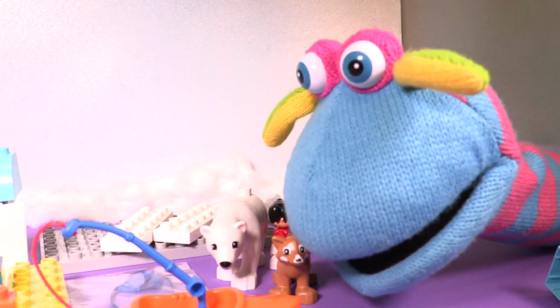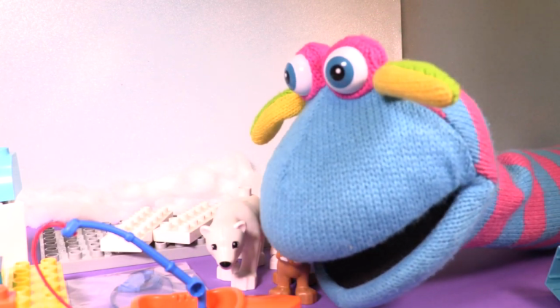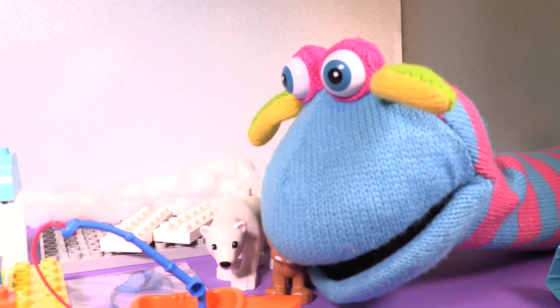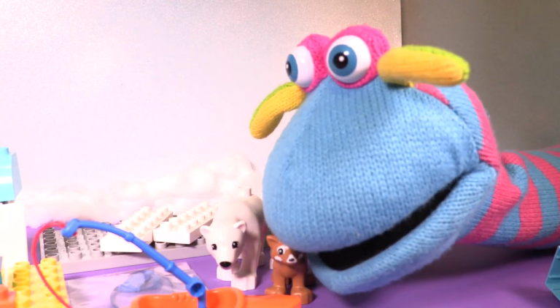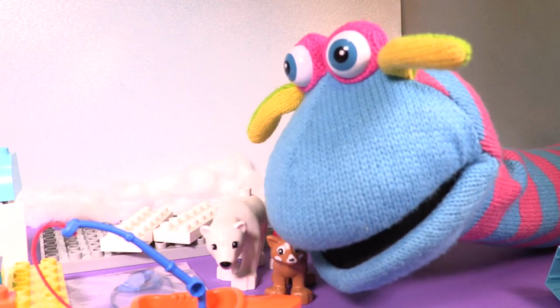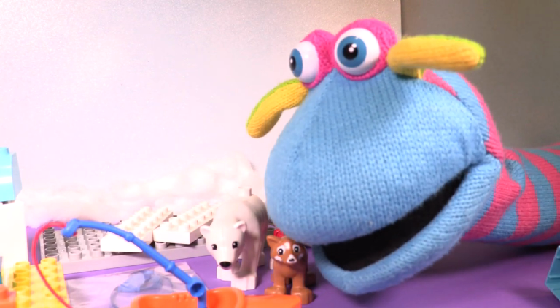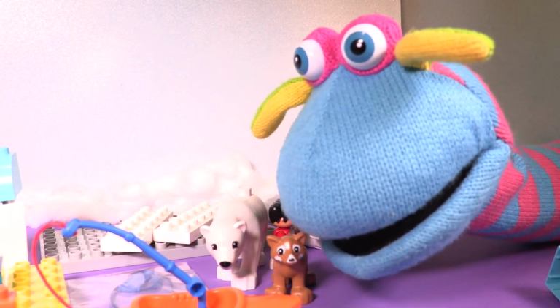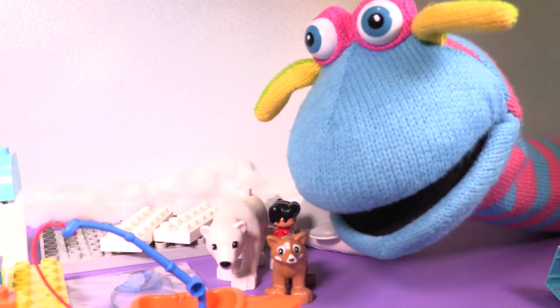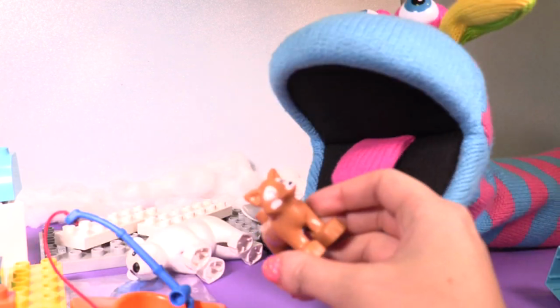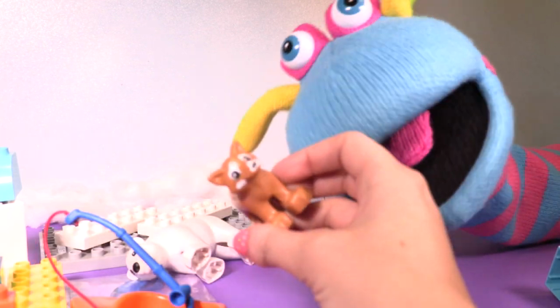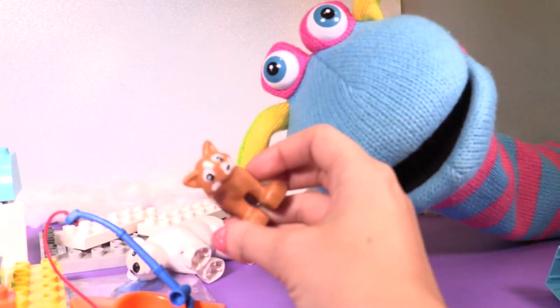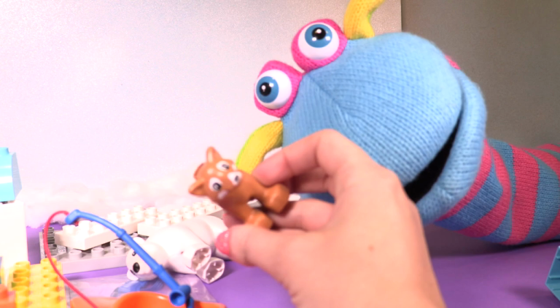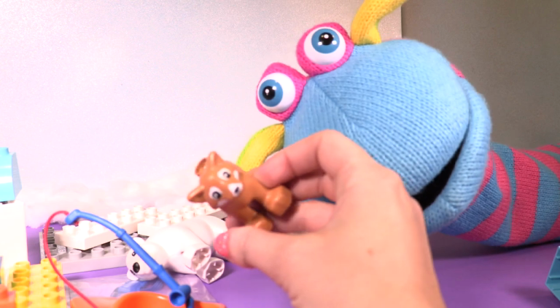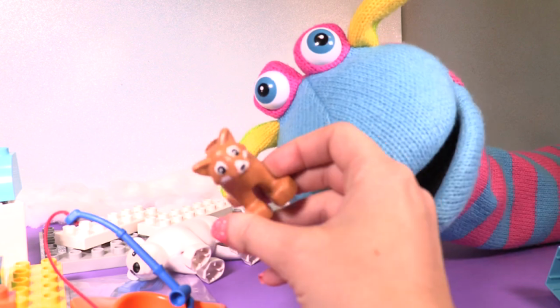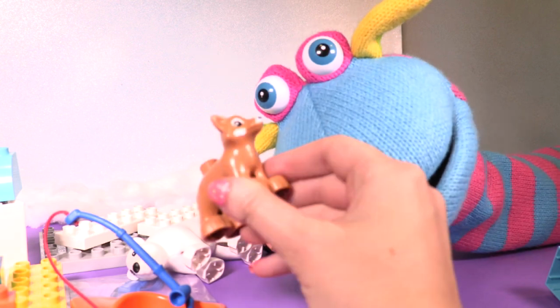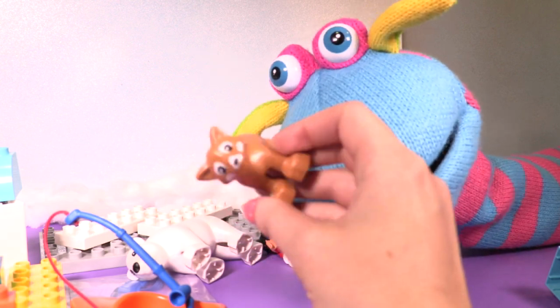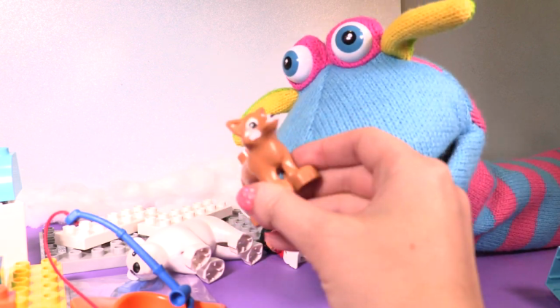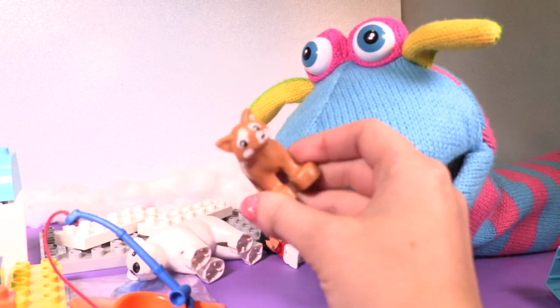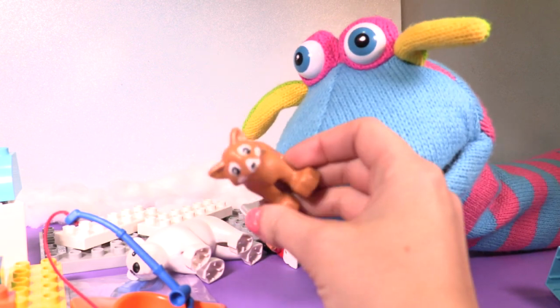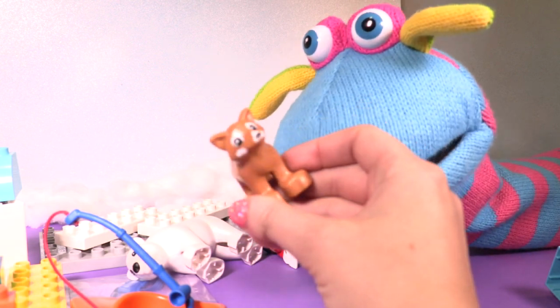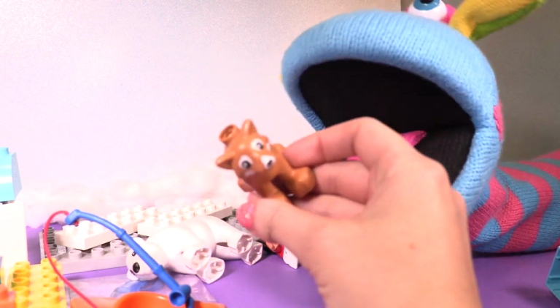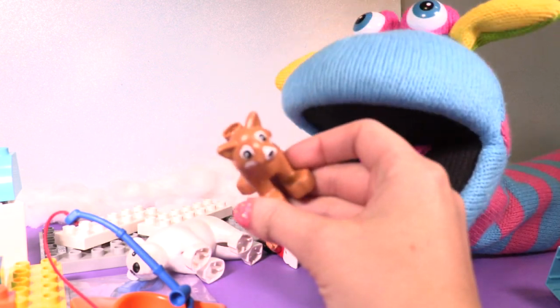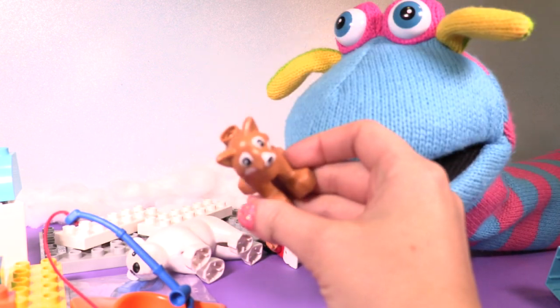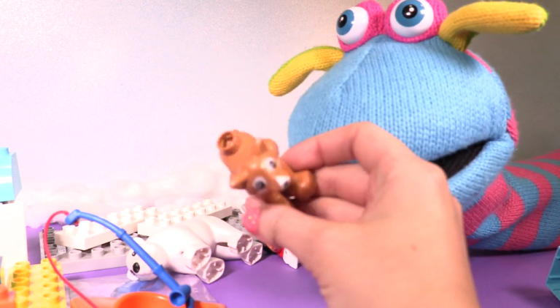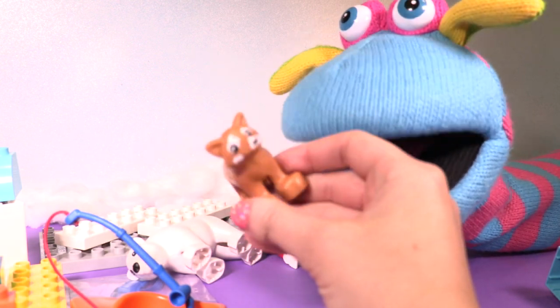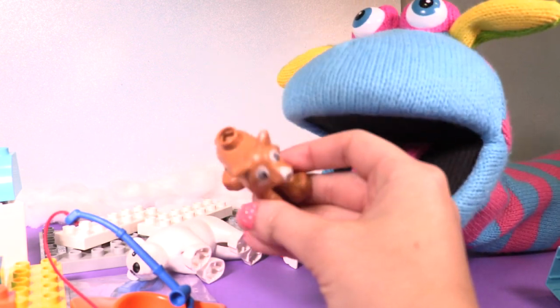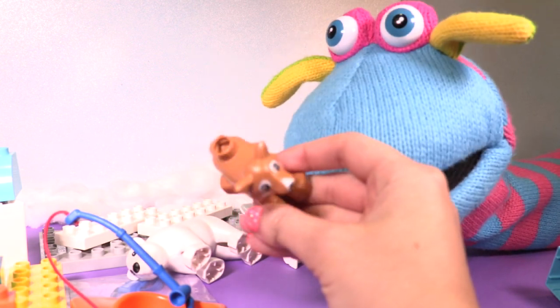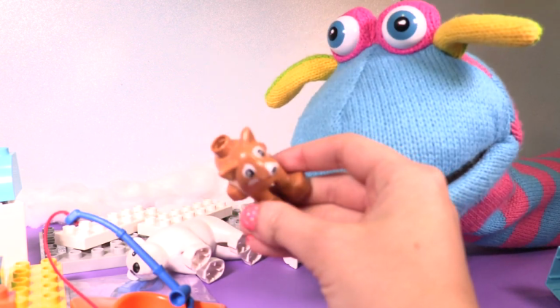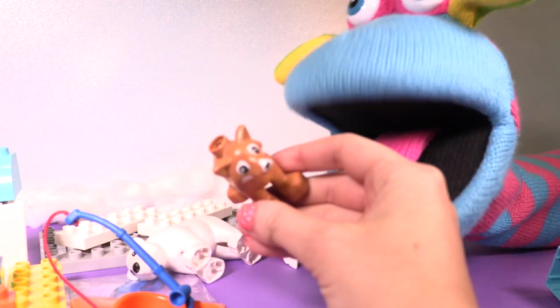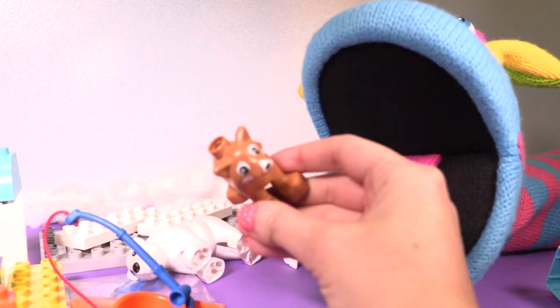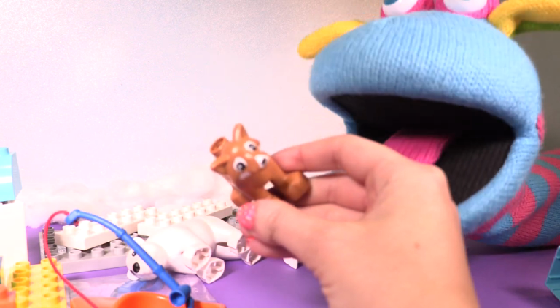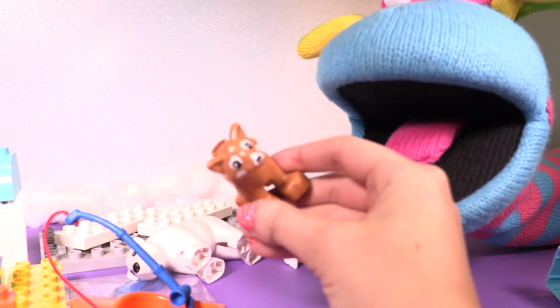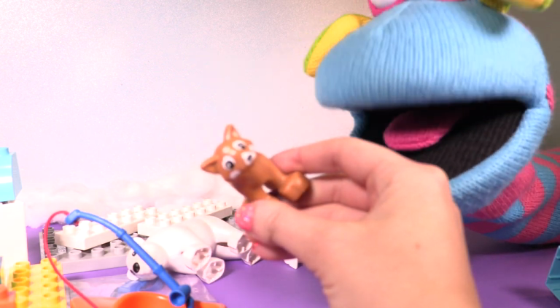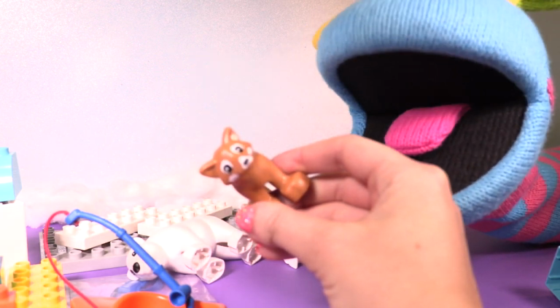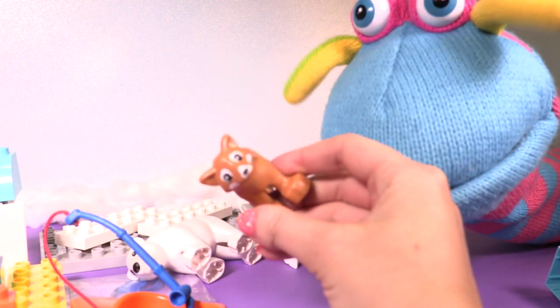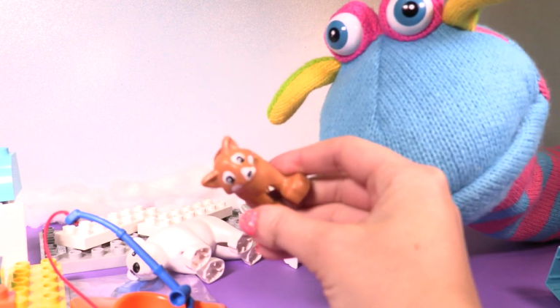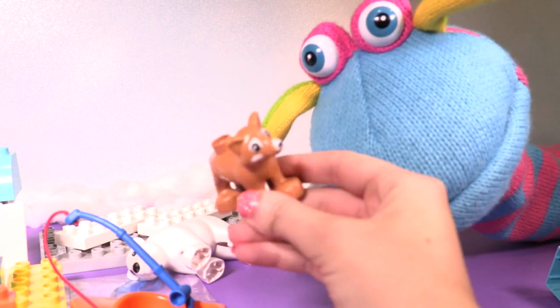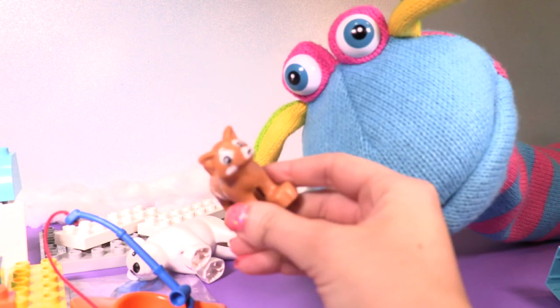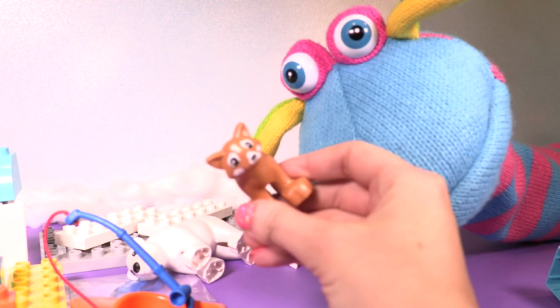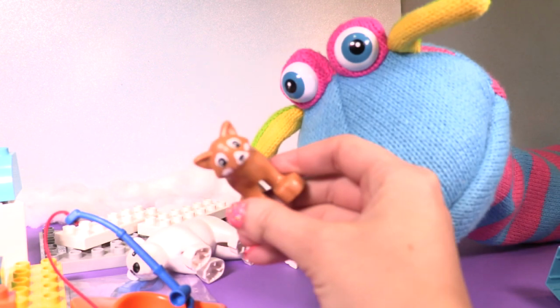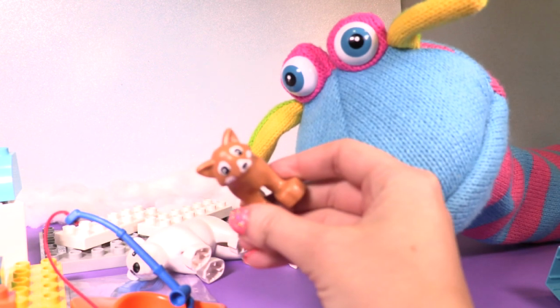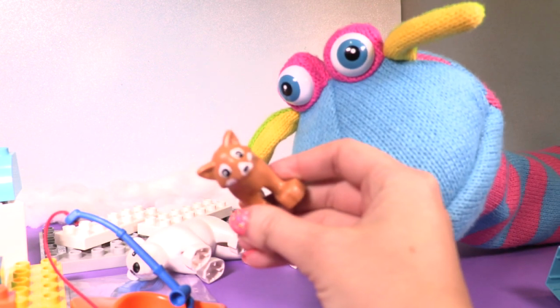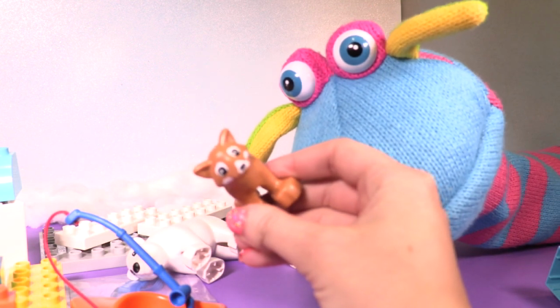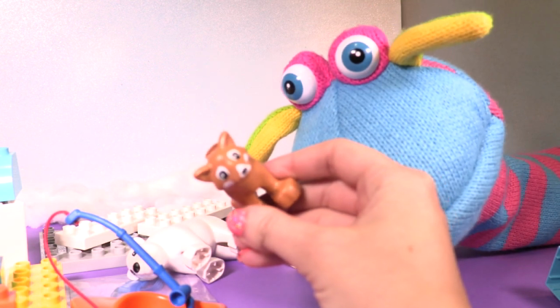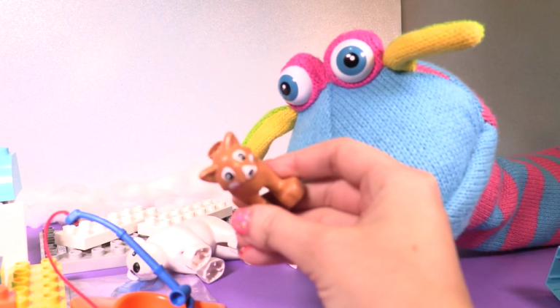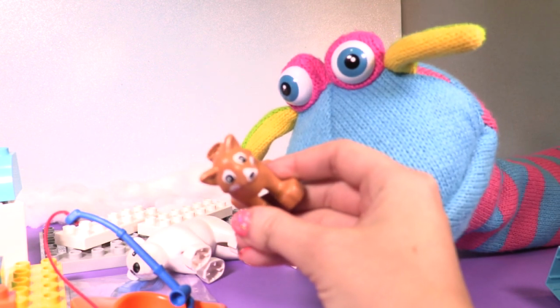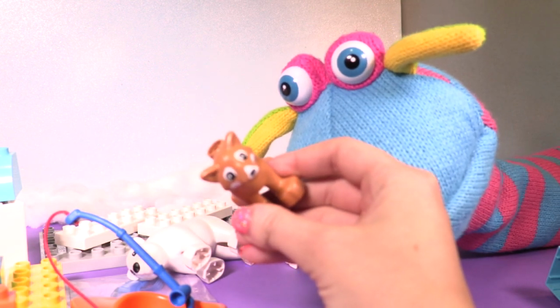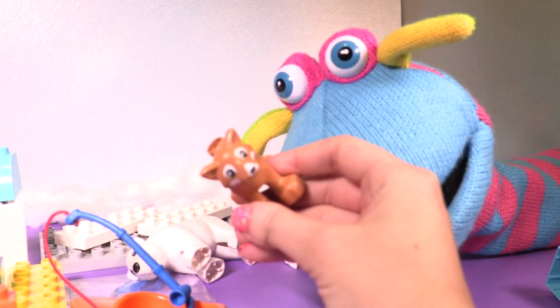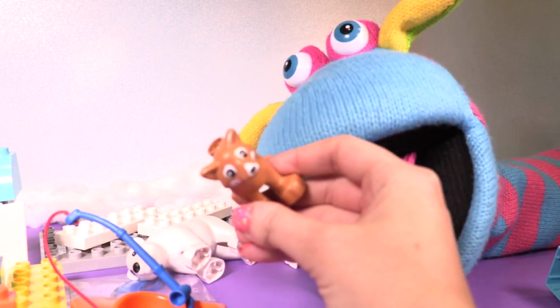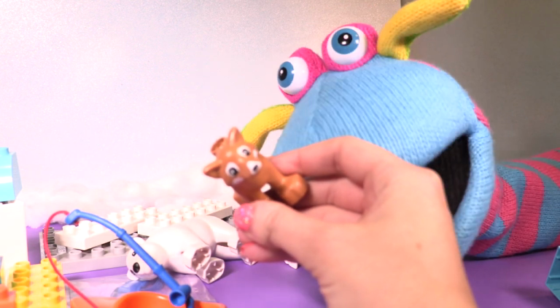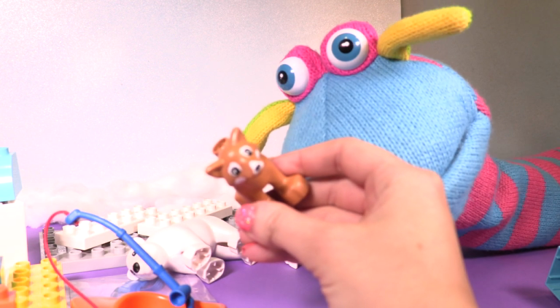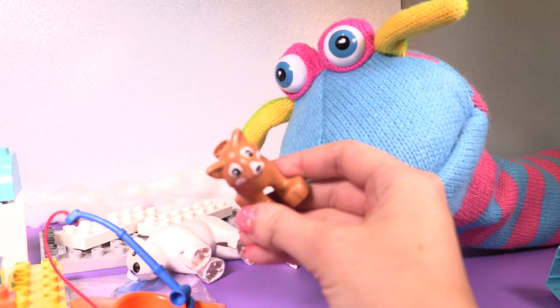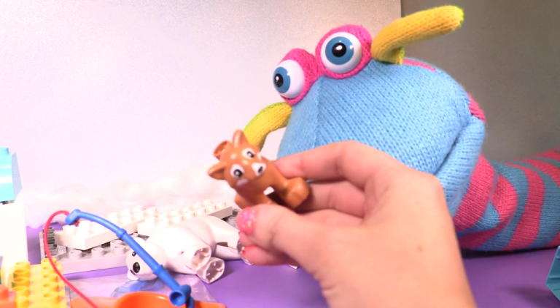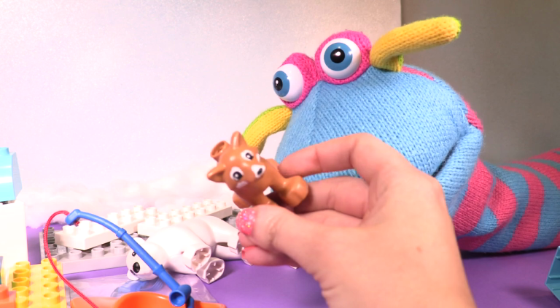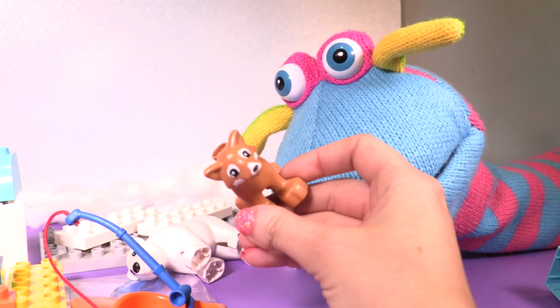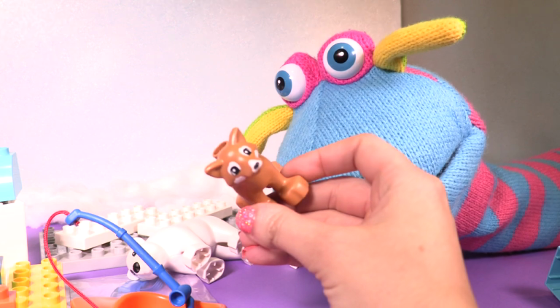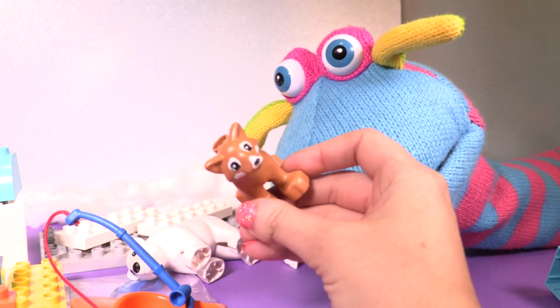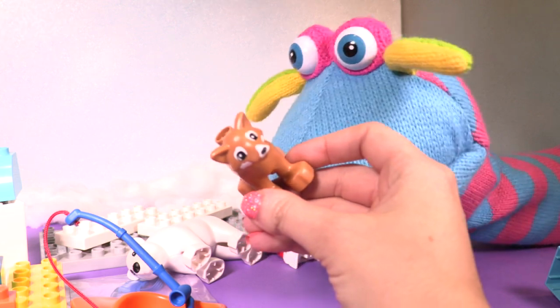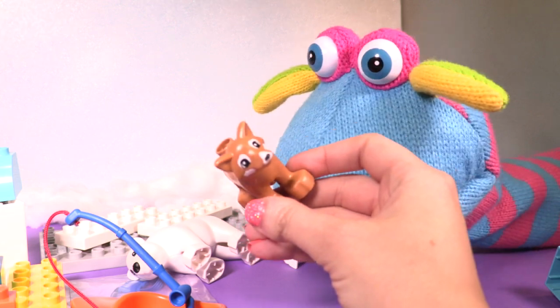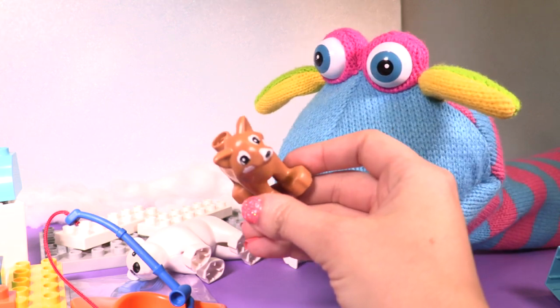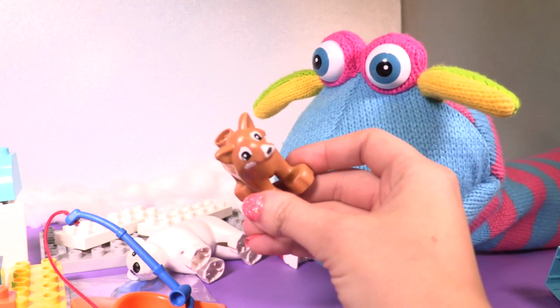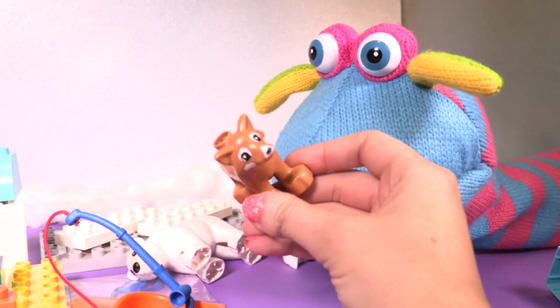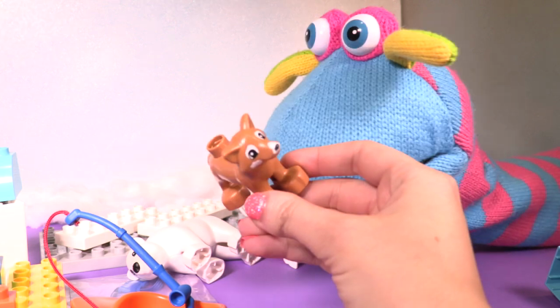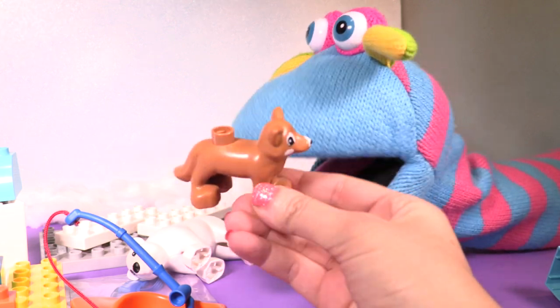Look at this big guy. Do you know what that is? It's a doggie. No, it's not. No? It's a fox.